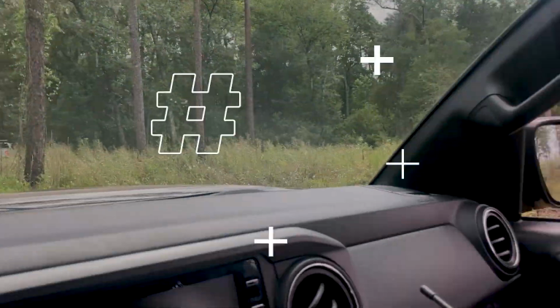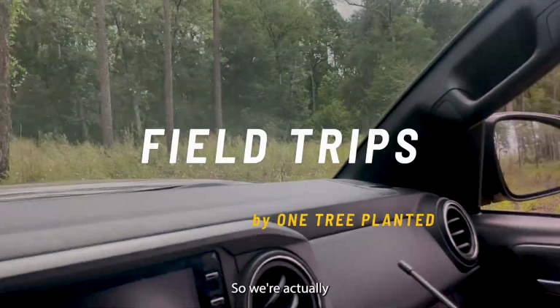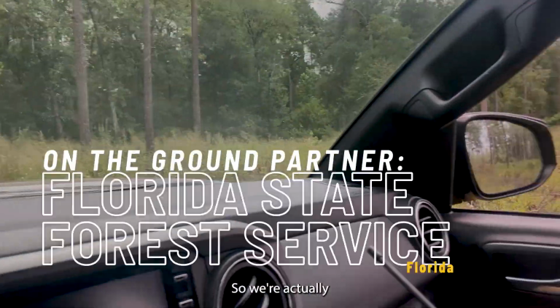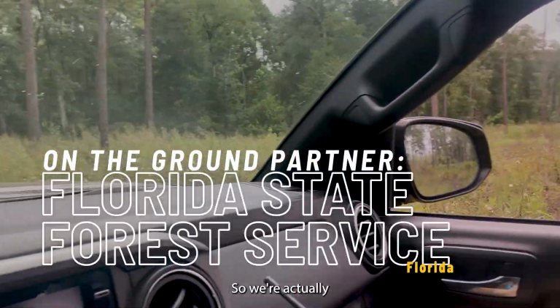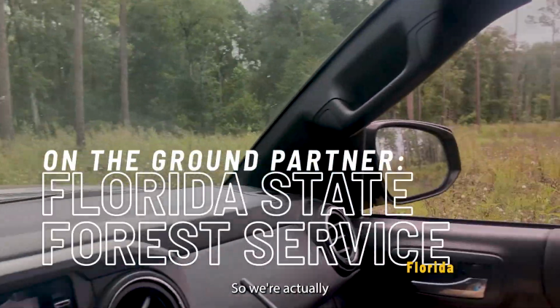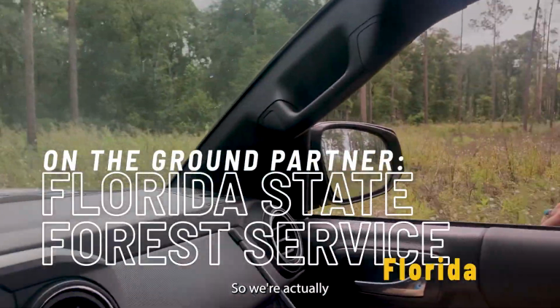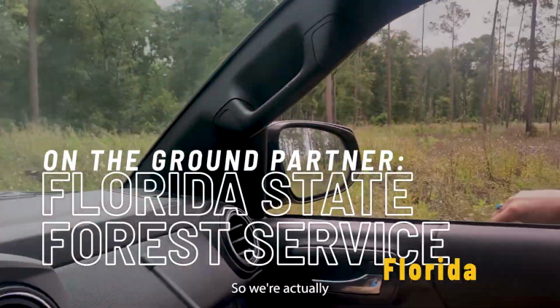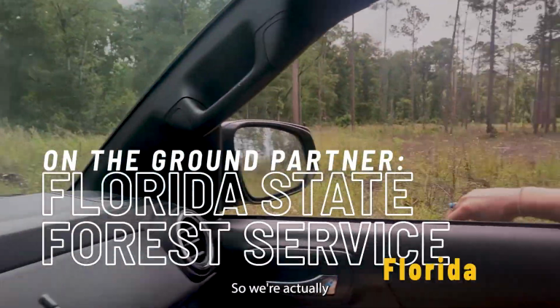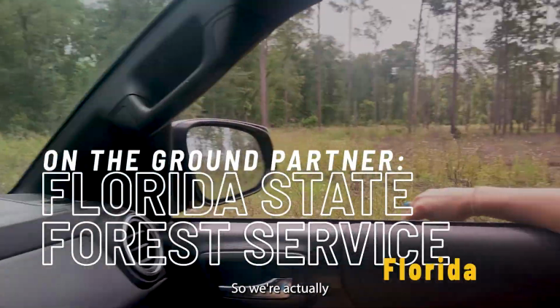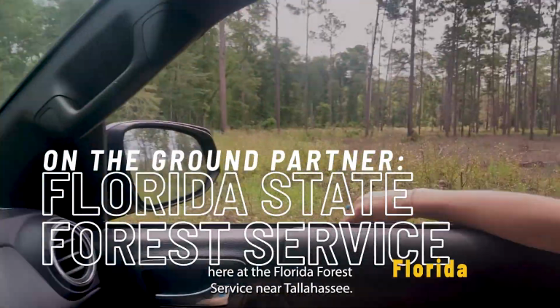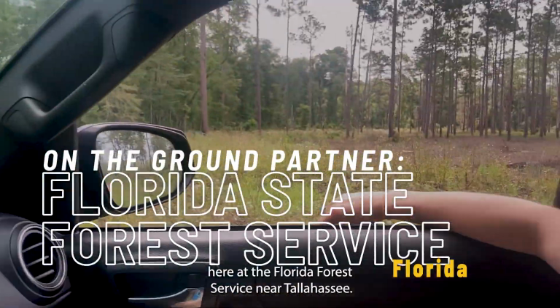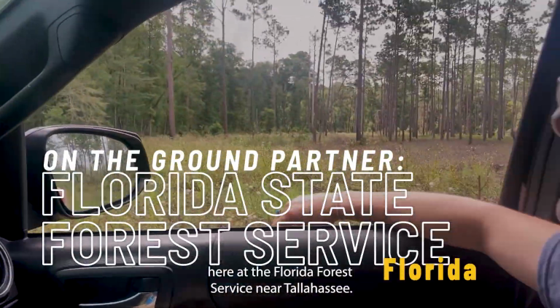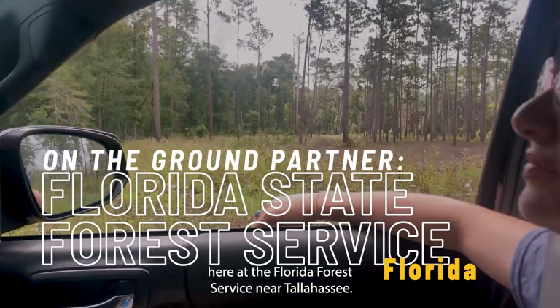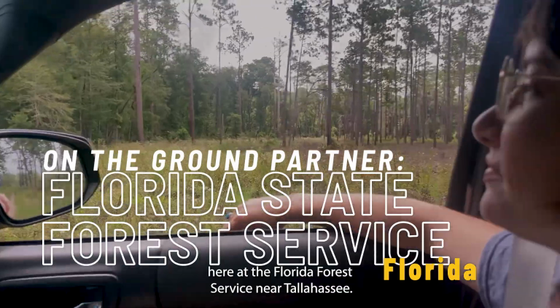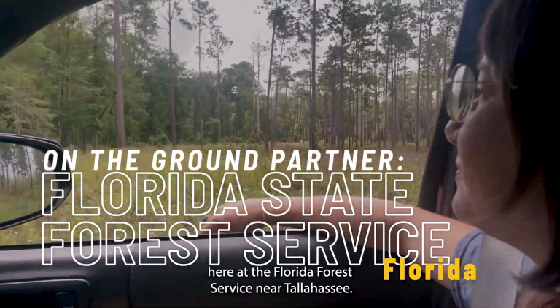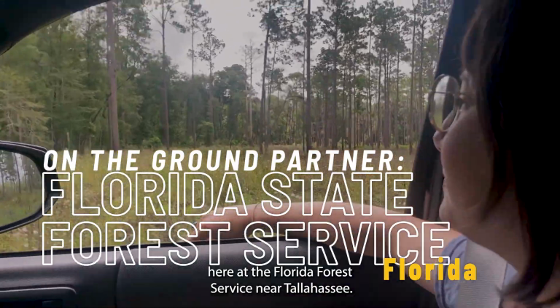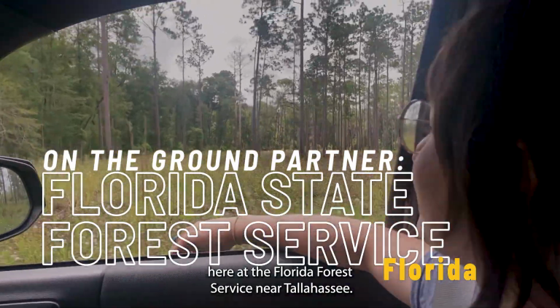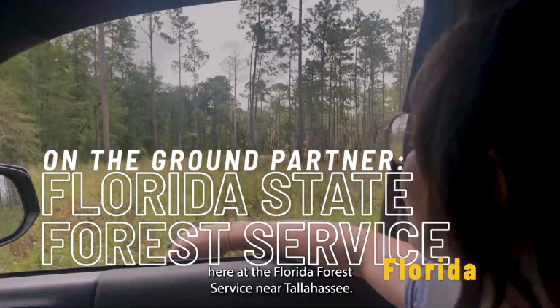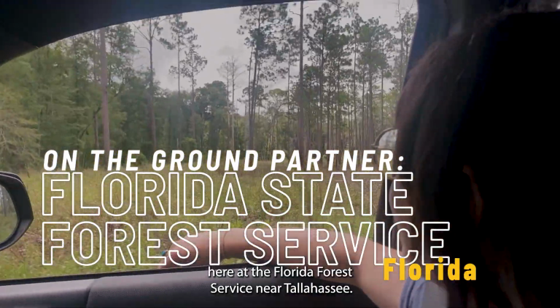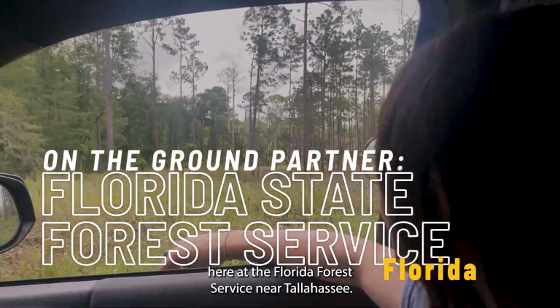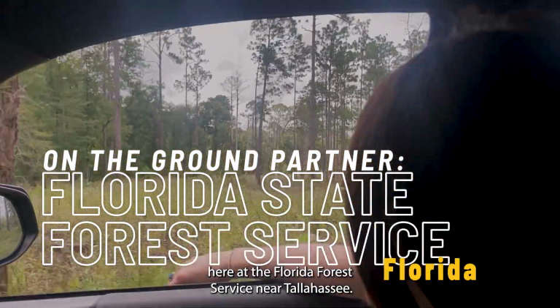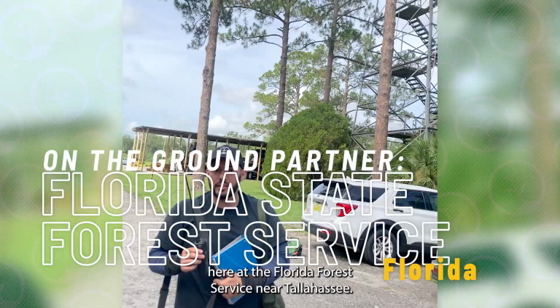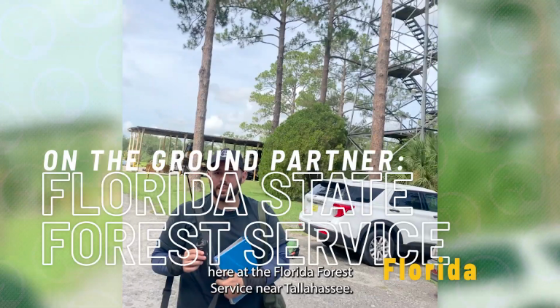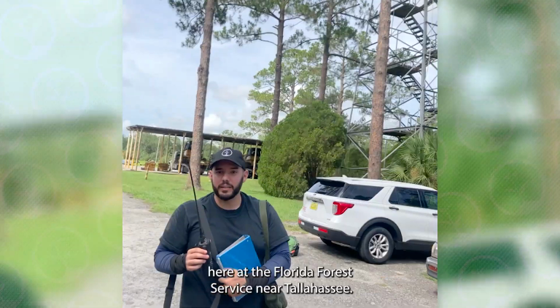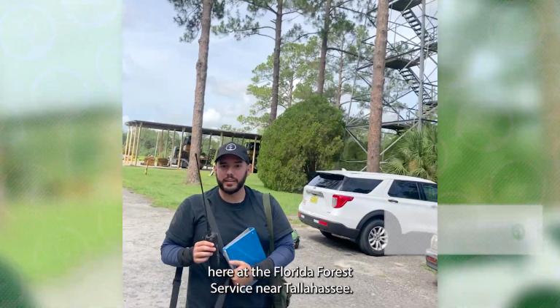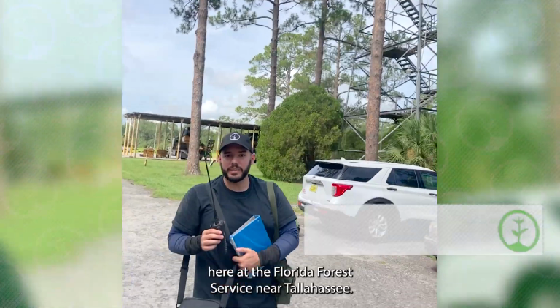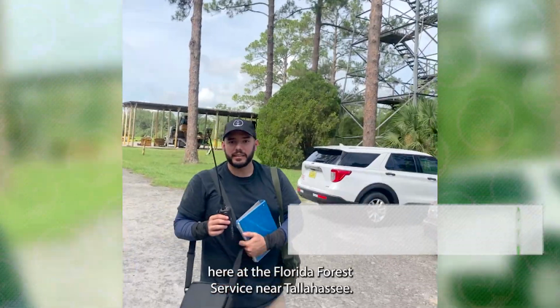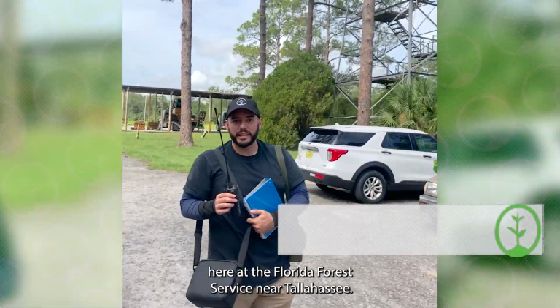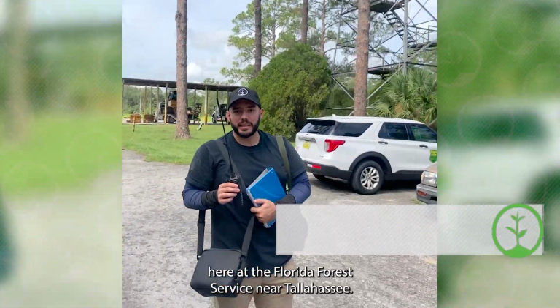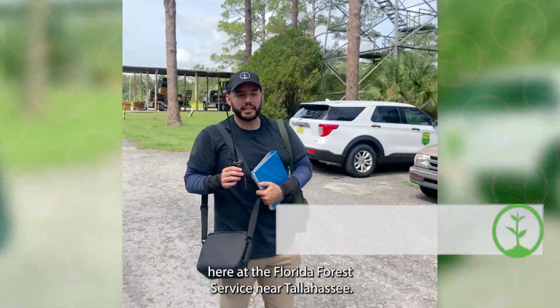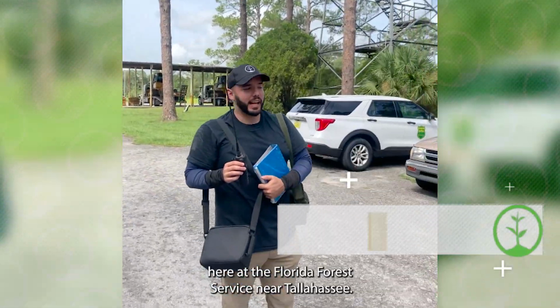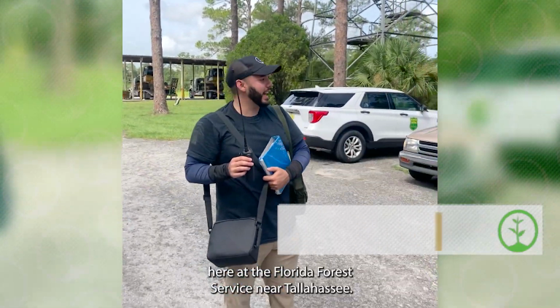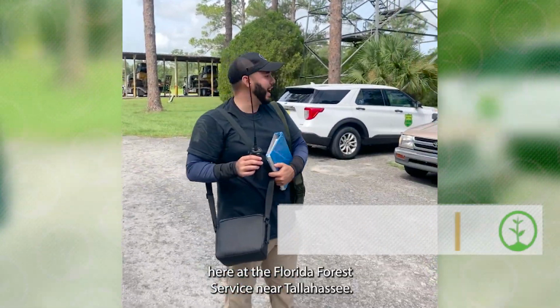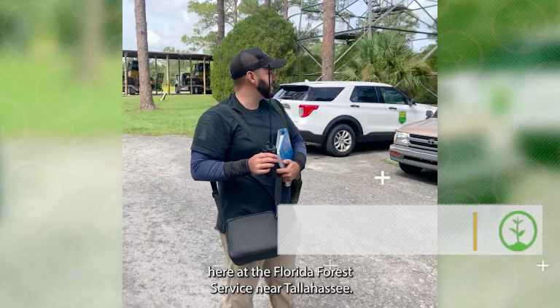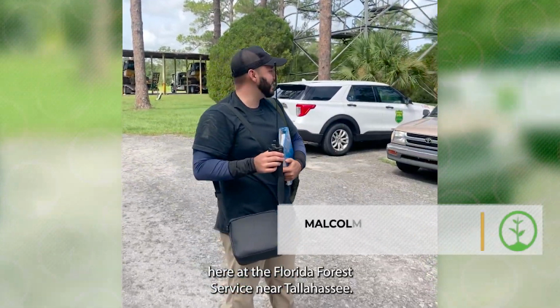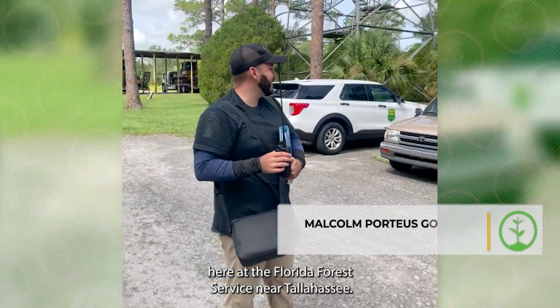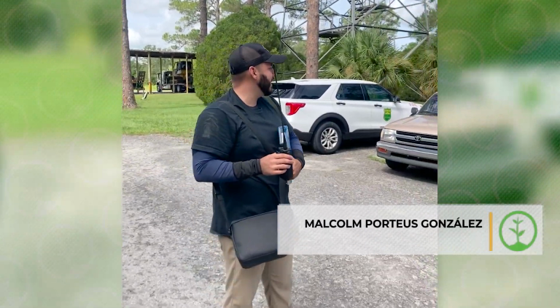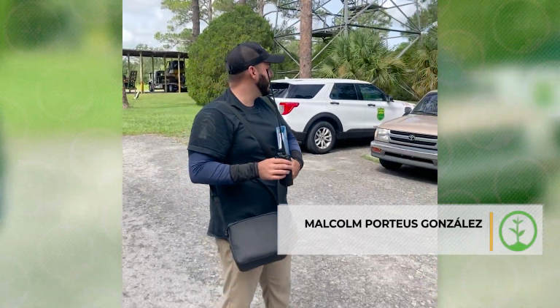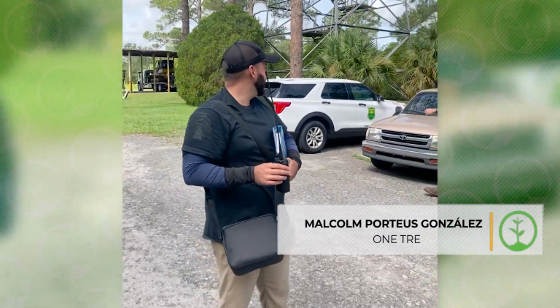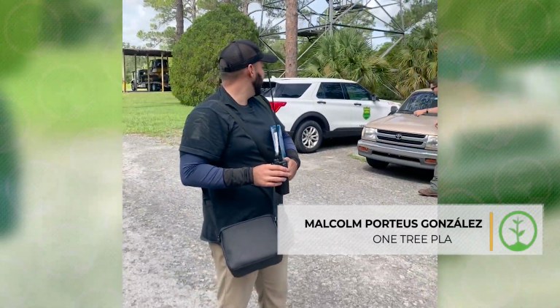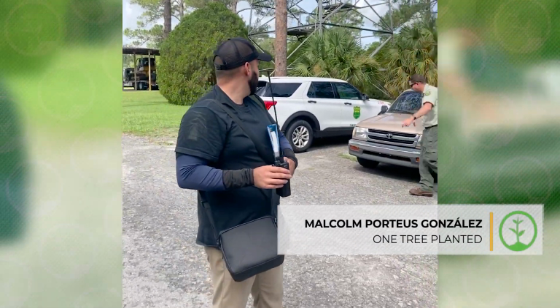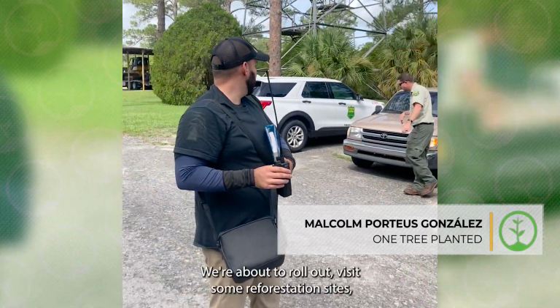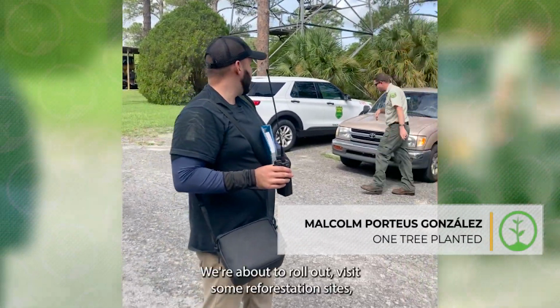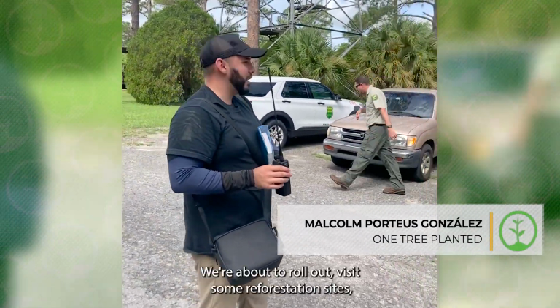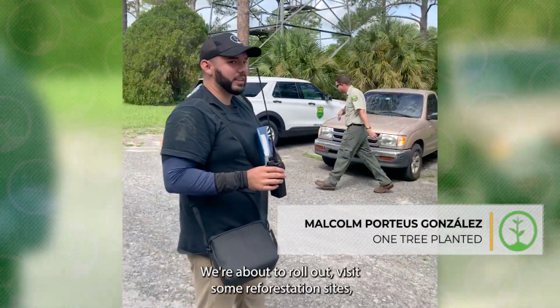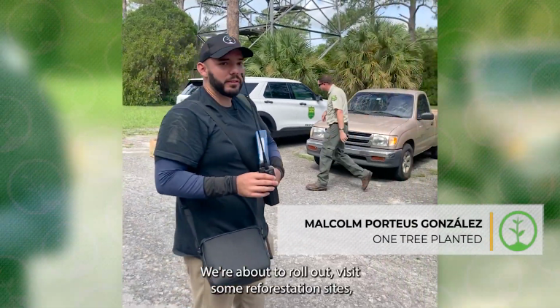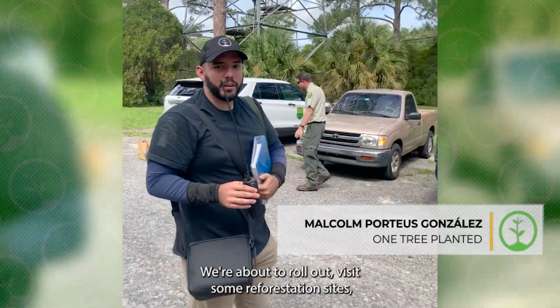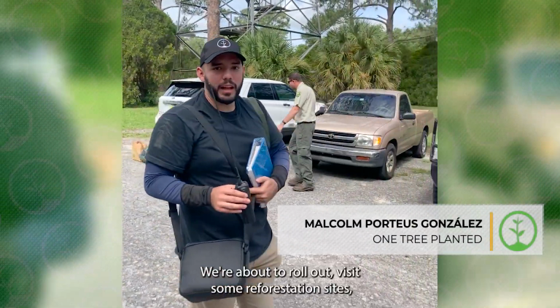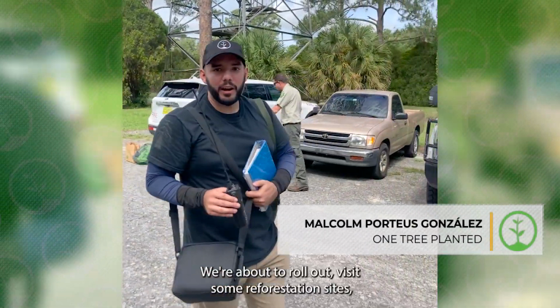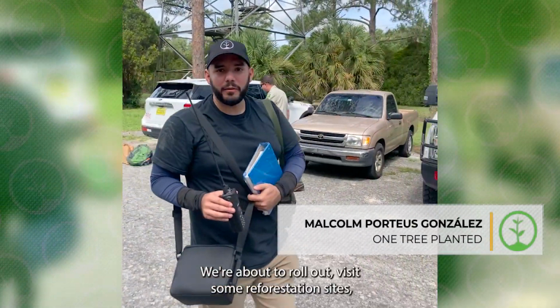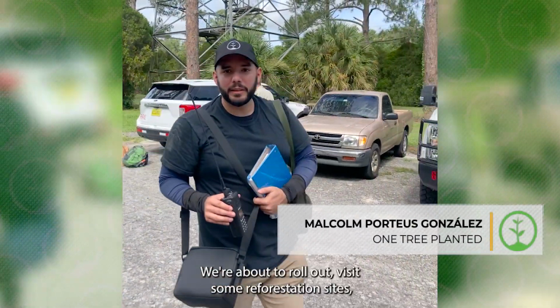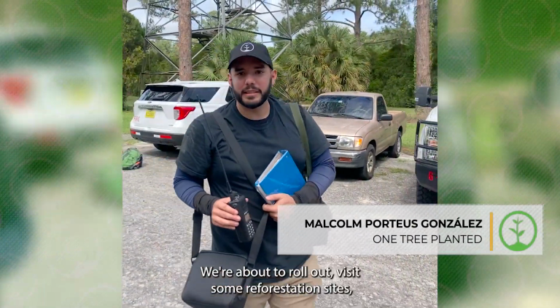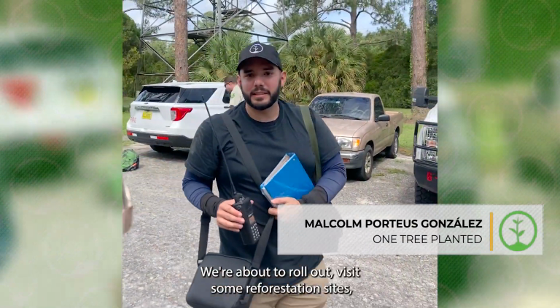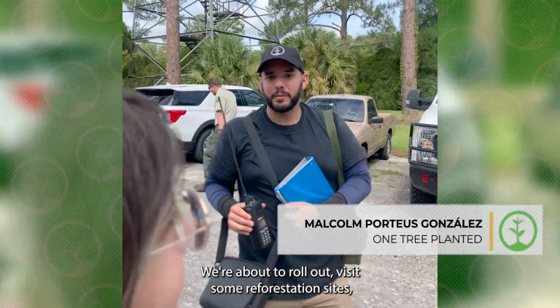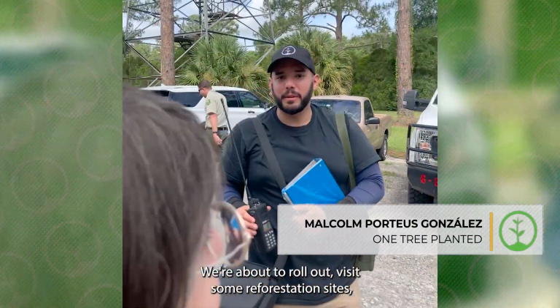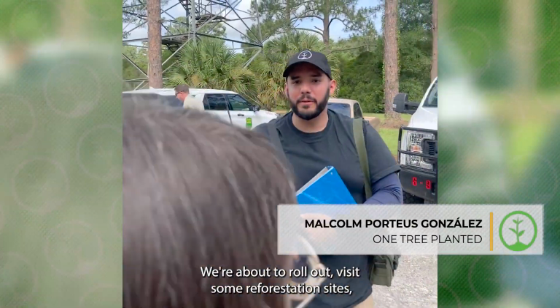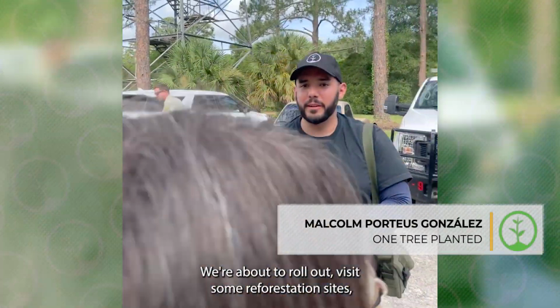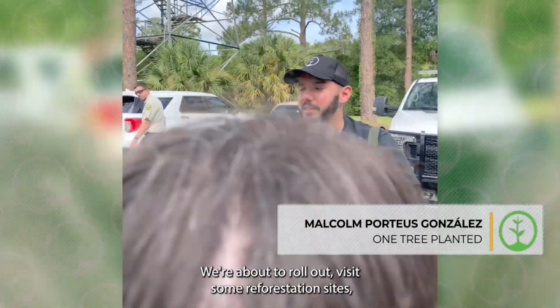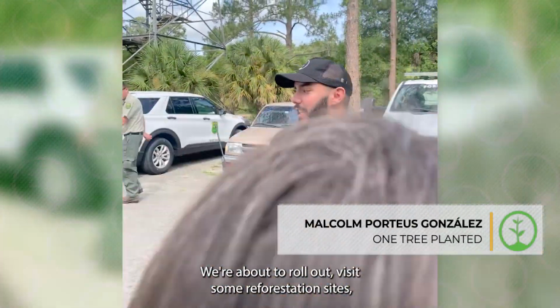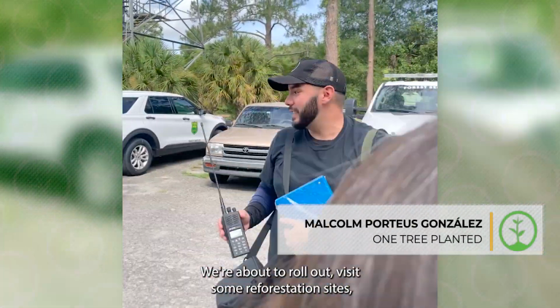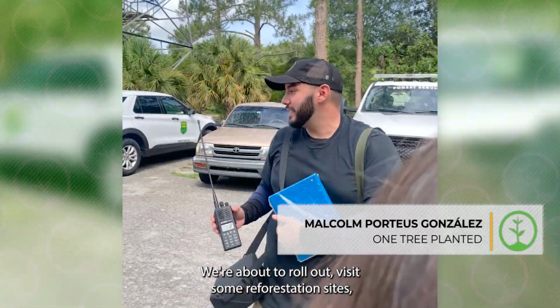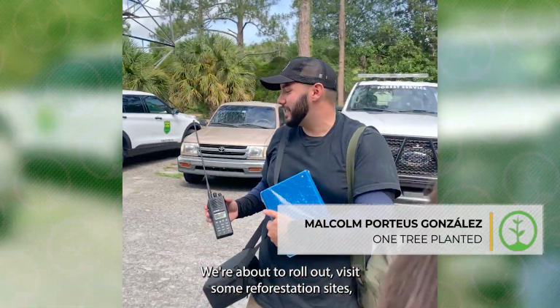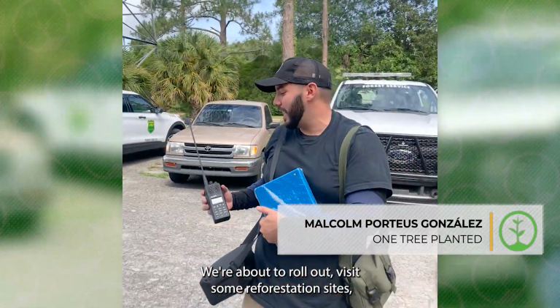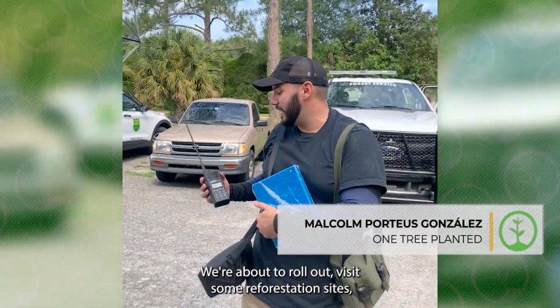We're actually here at the Florida Forest Service near Tallahassee. We're about to roll out and visit some reforestation sites.